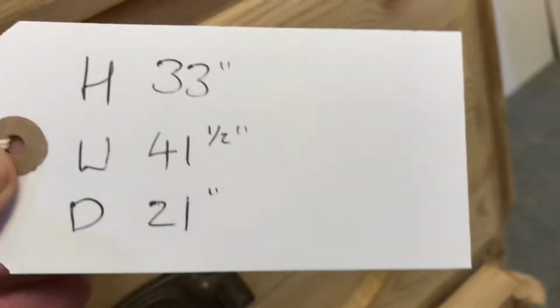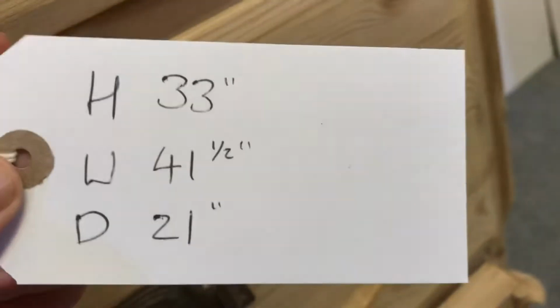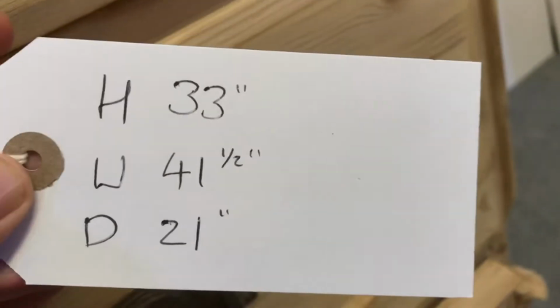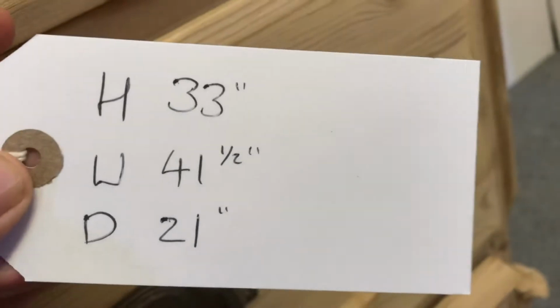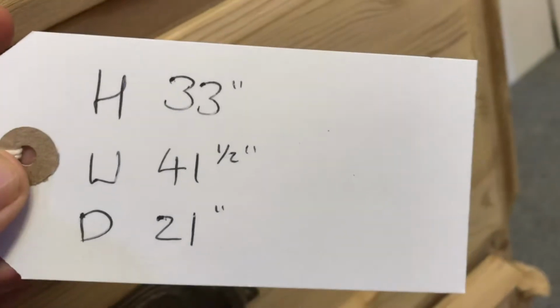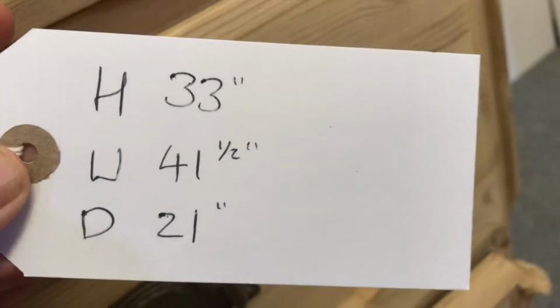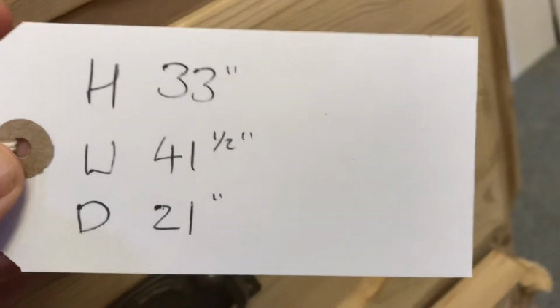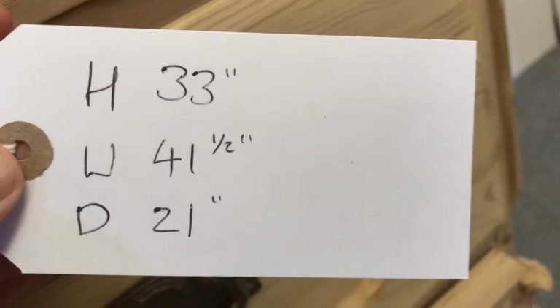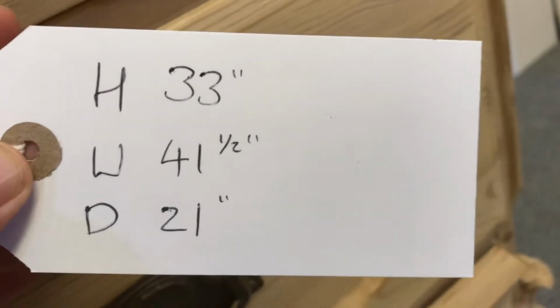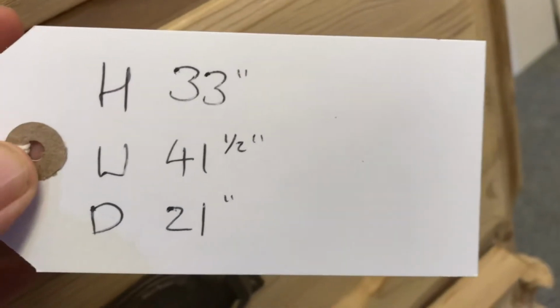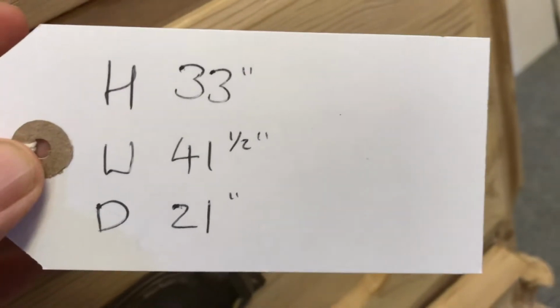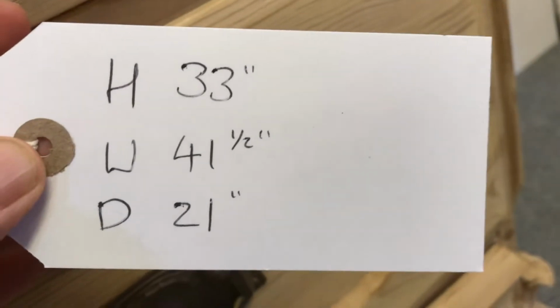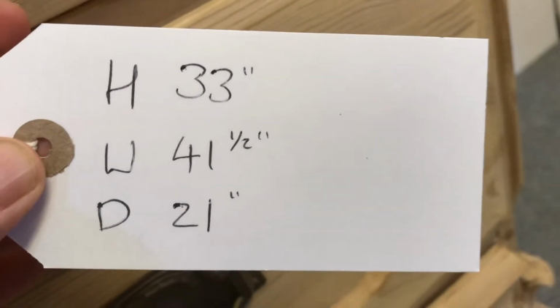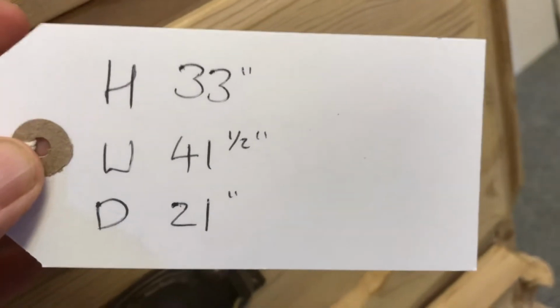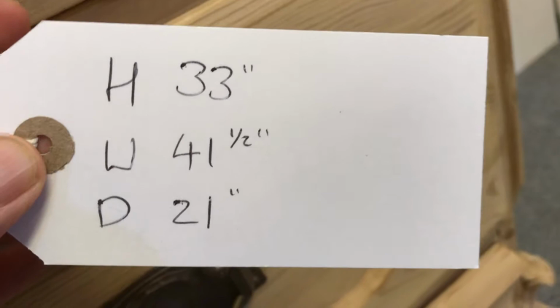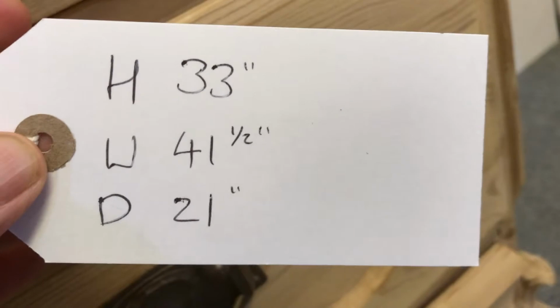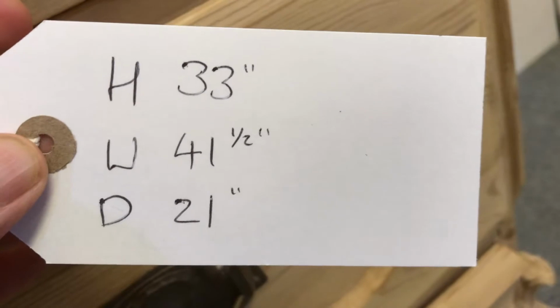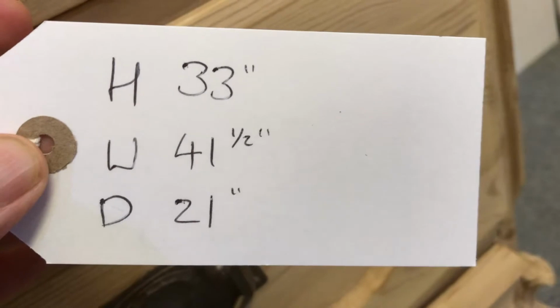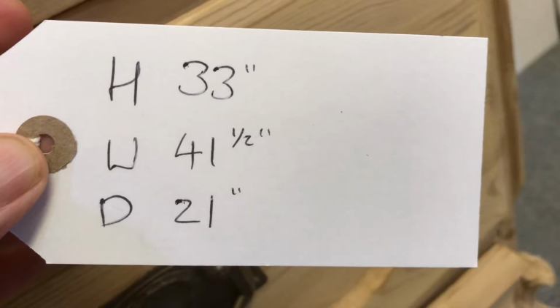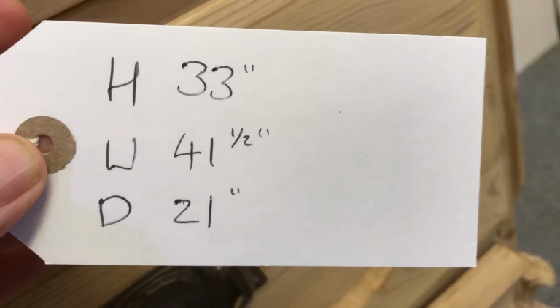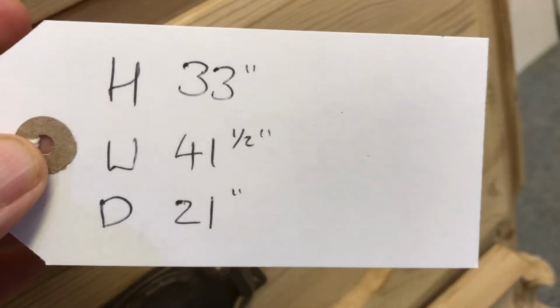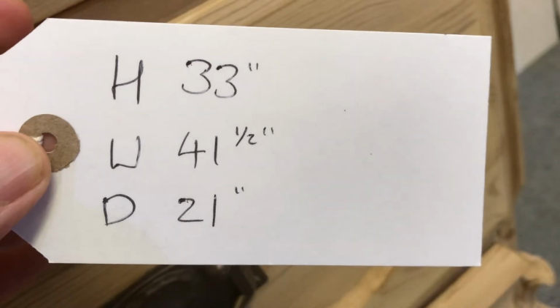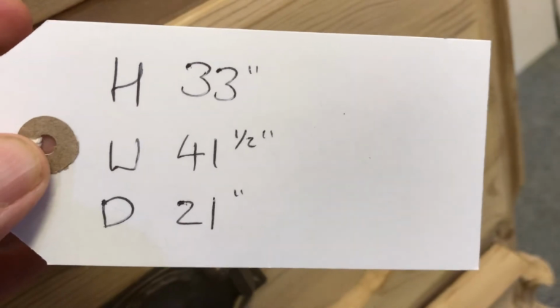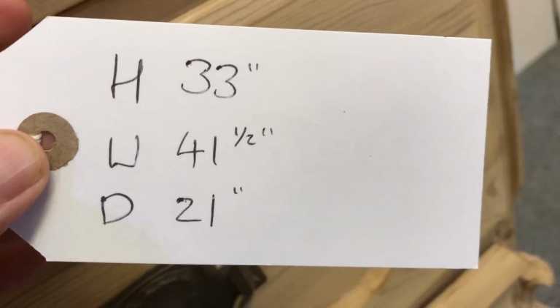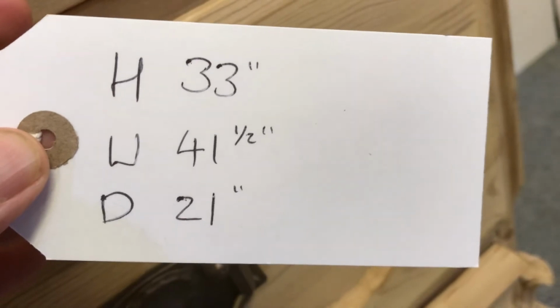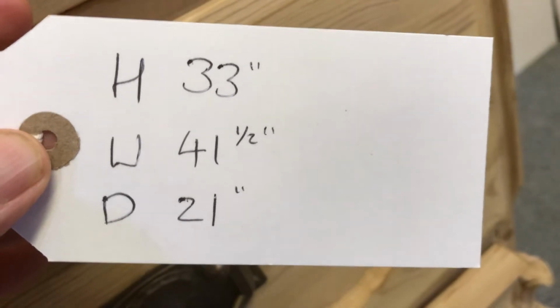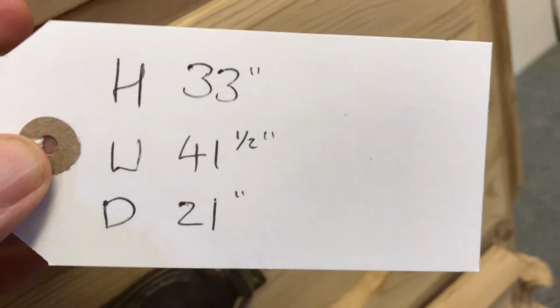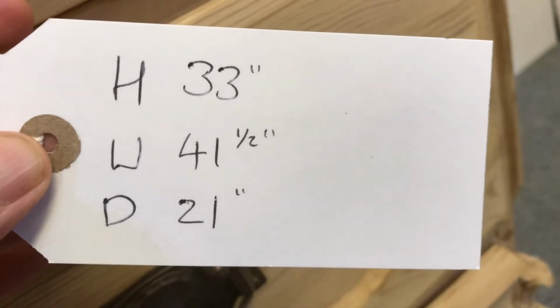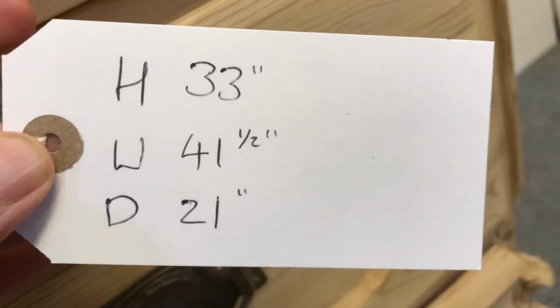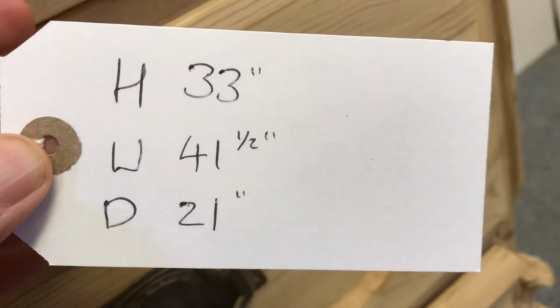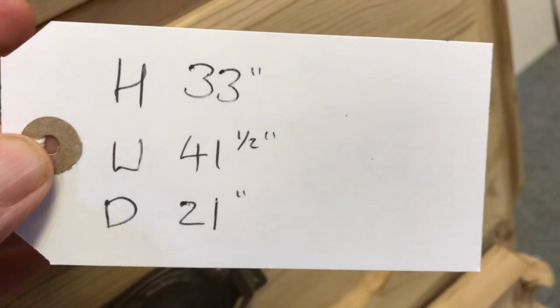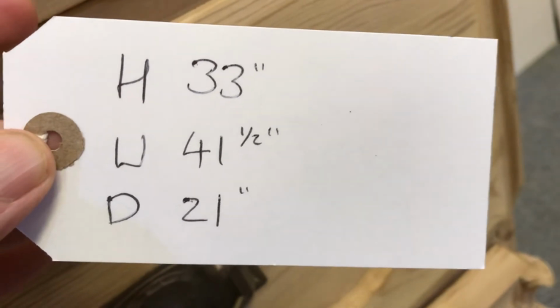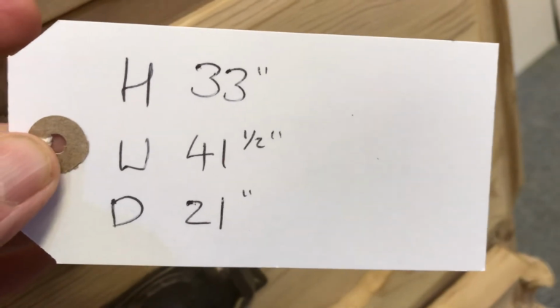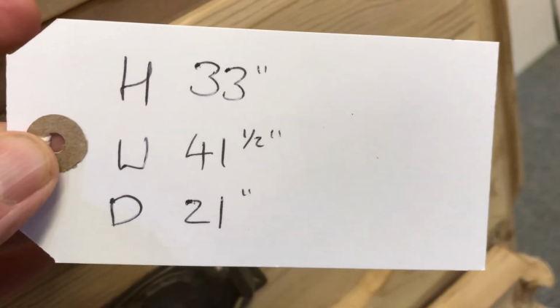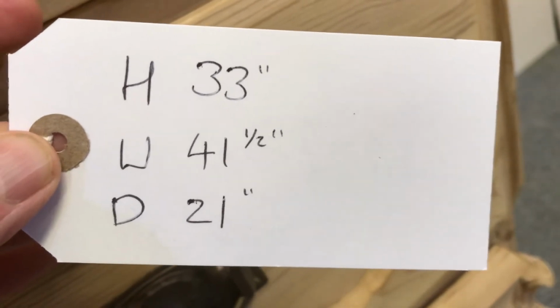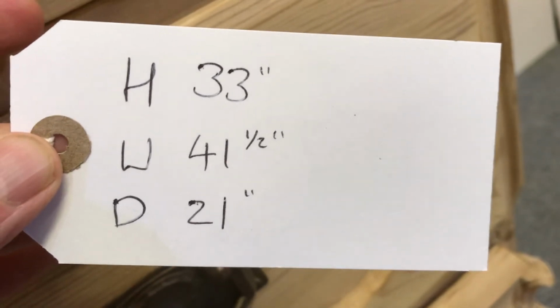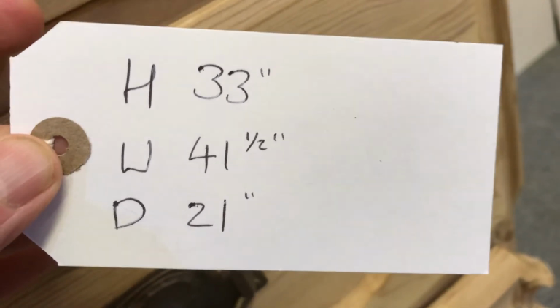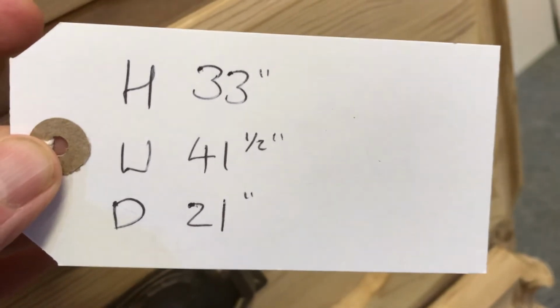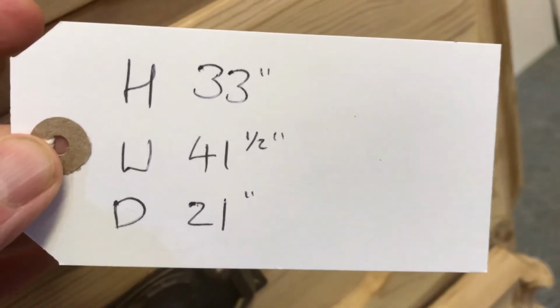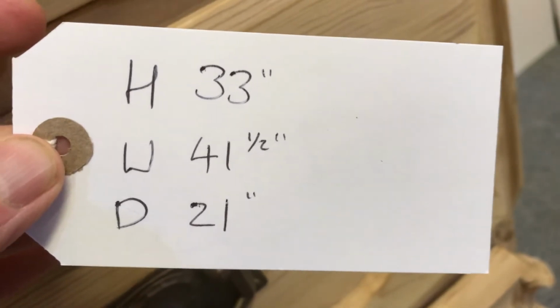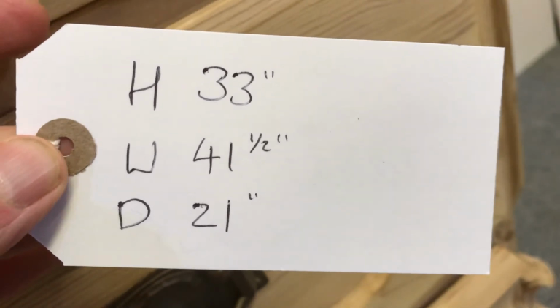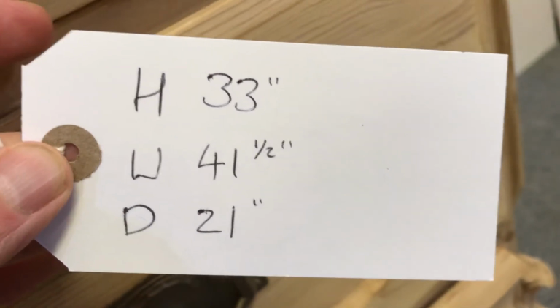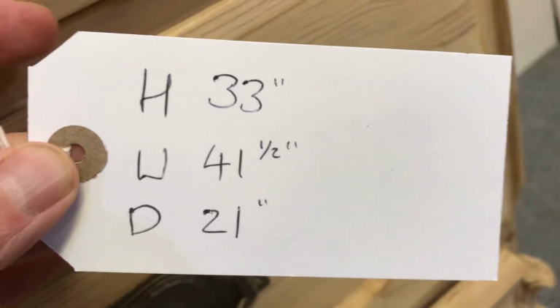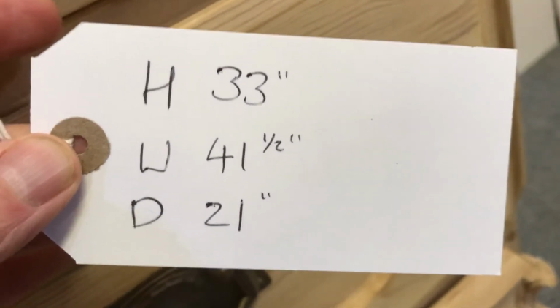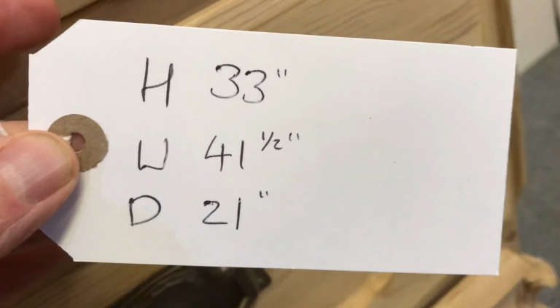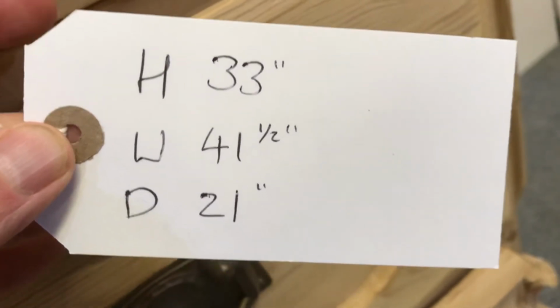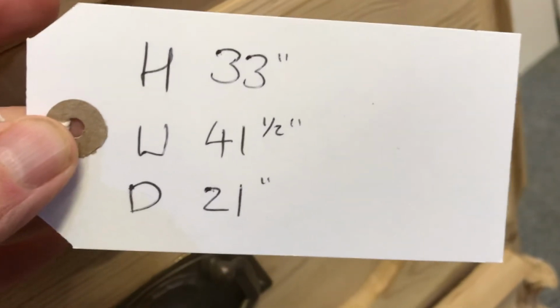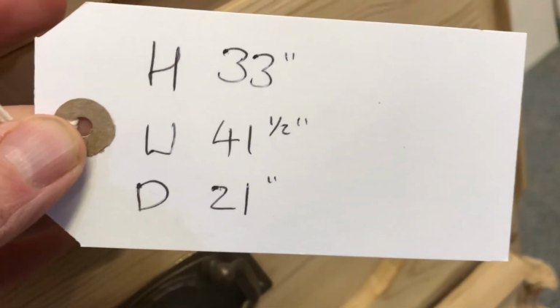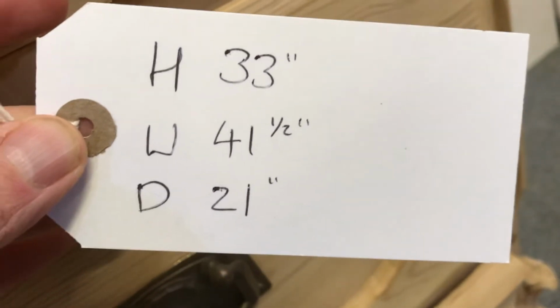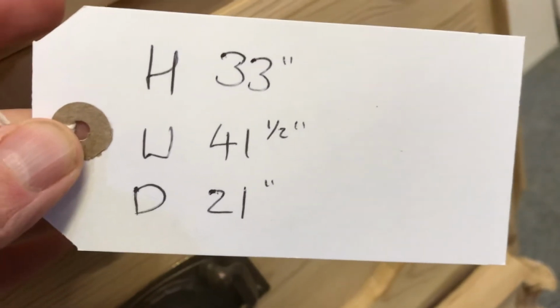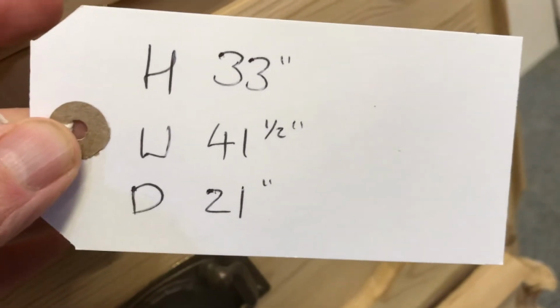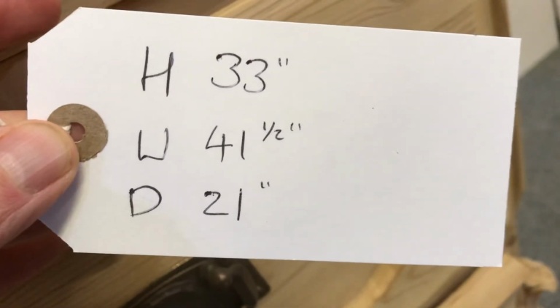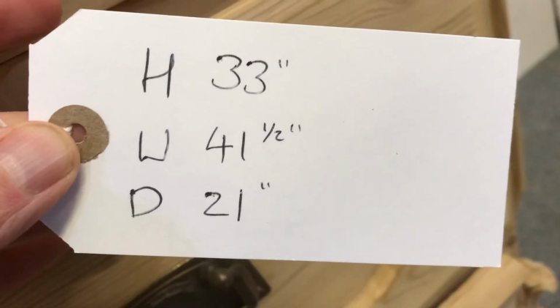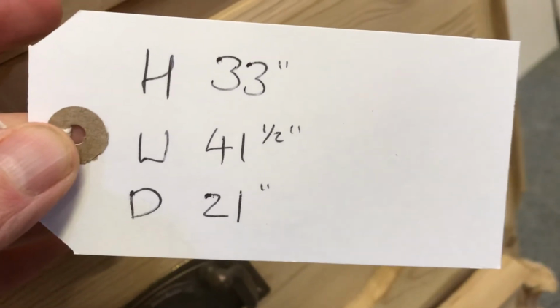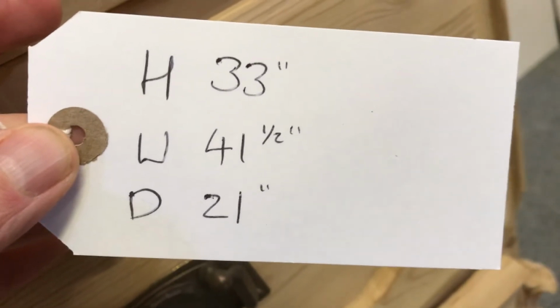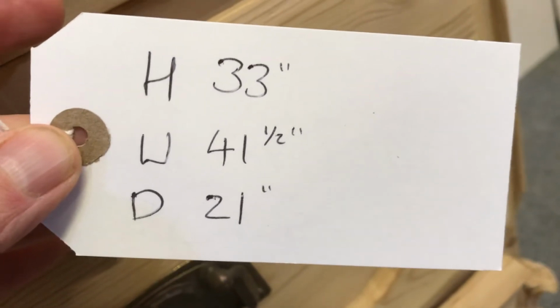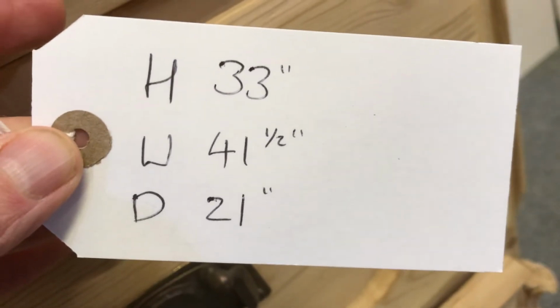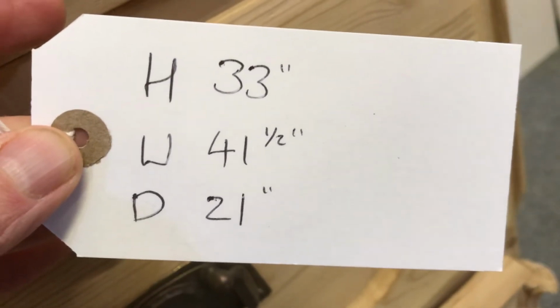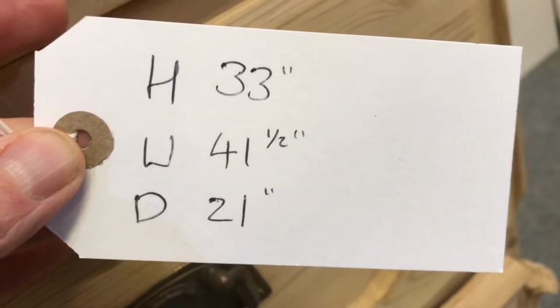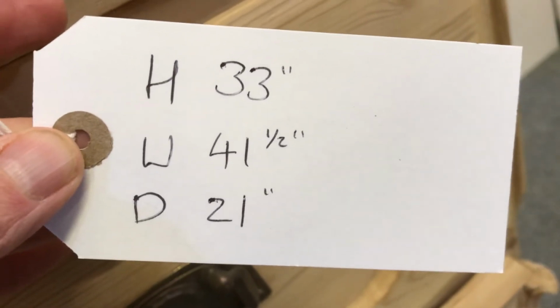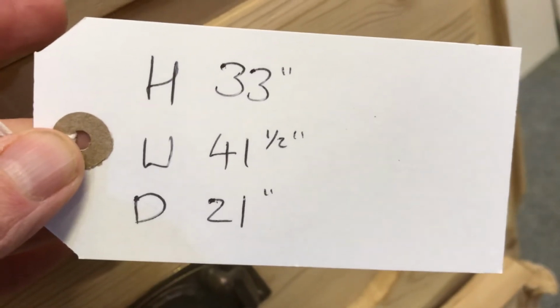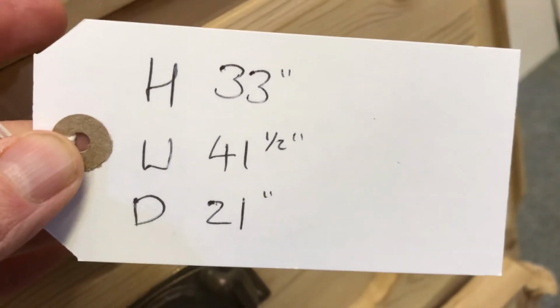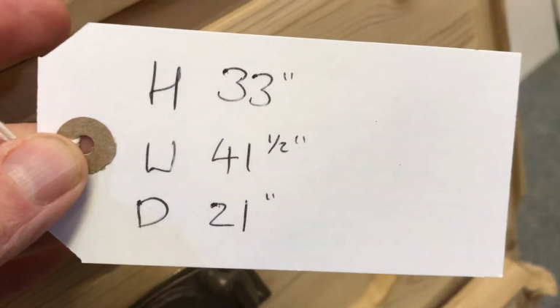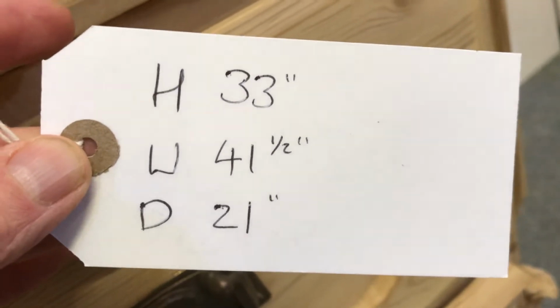The height is 33 inches, the width at the widest point is 41.5 inches, and the depth at the deepest point is 21 inches.